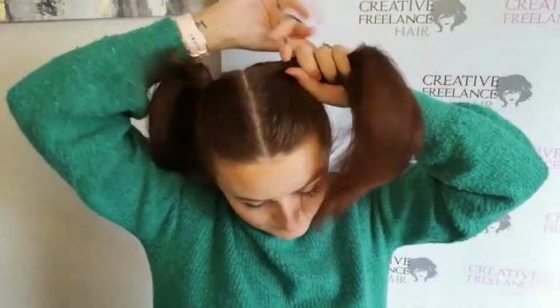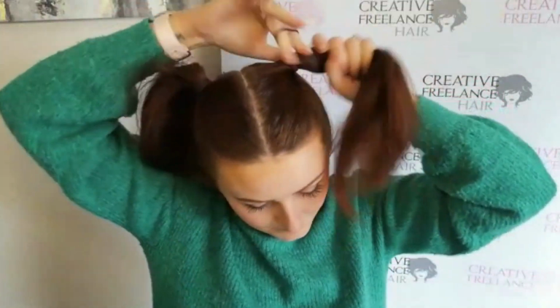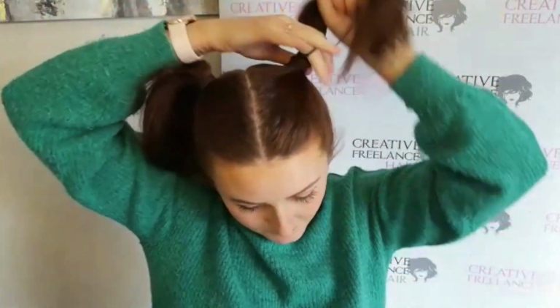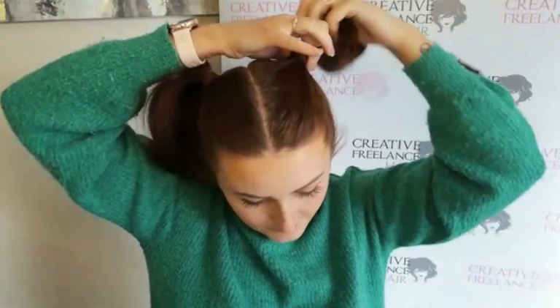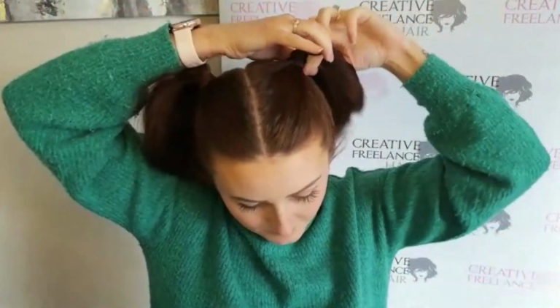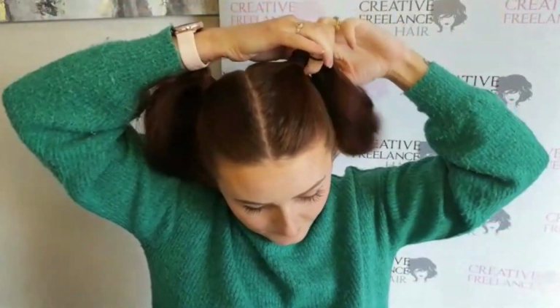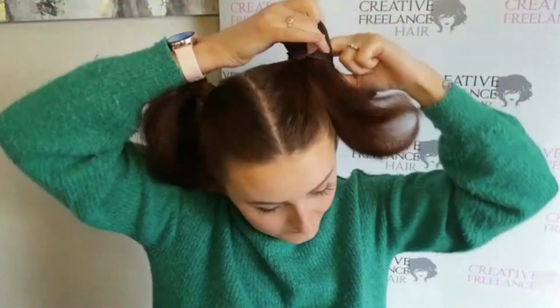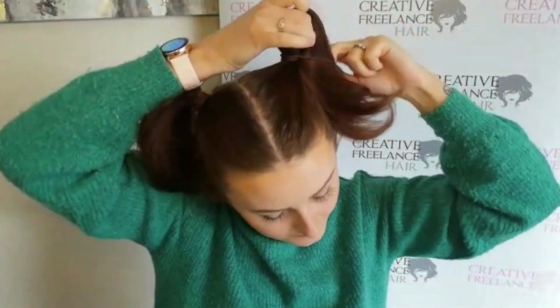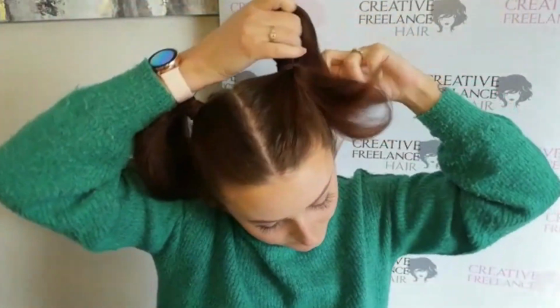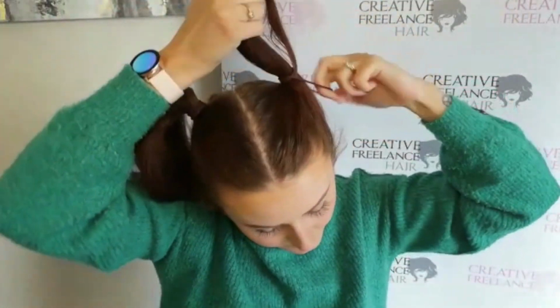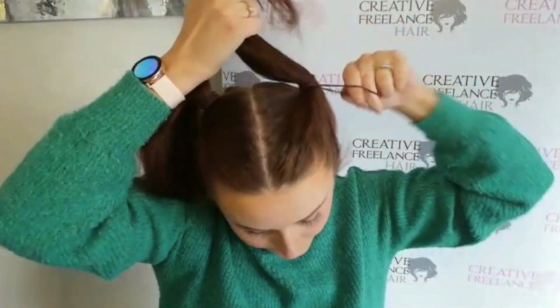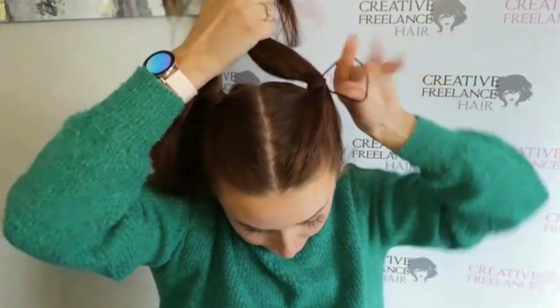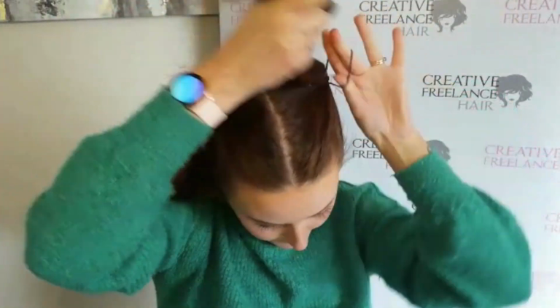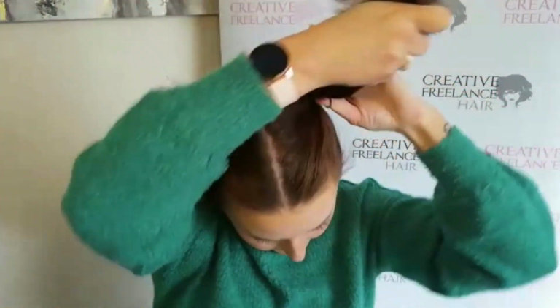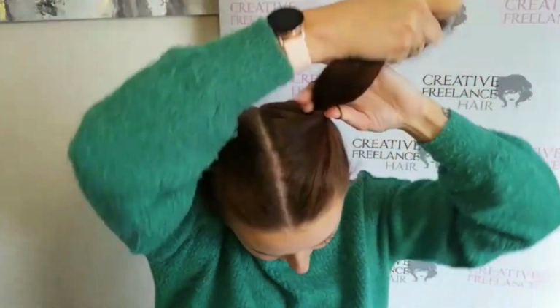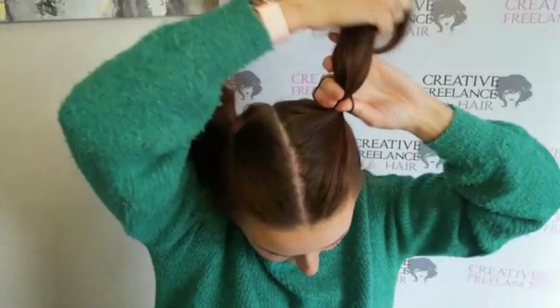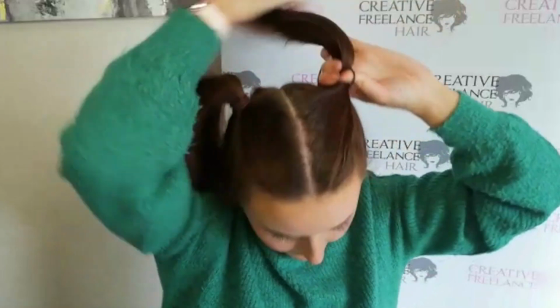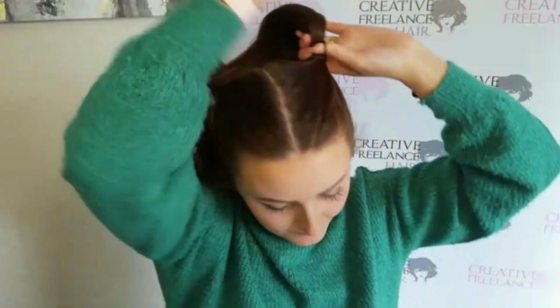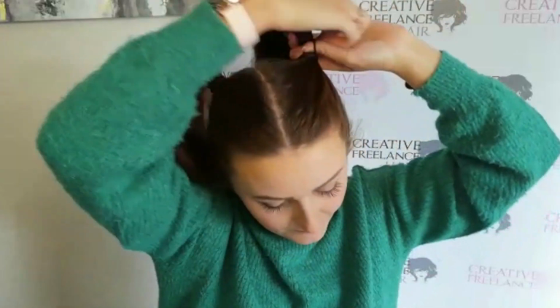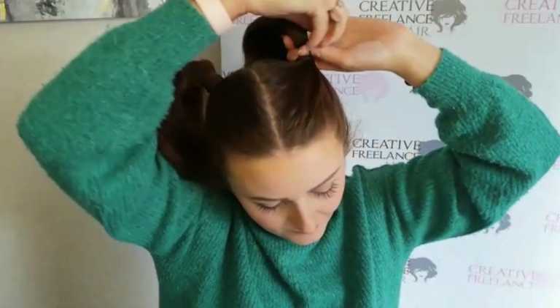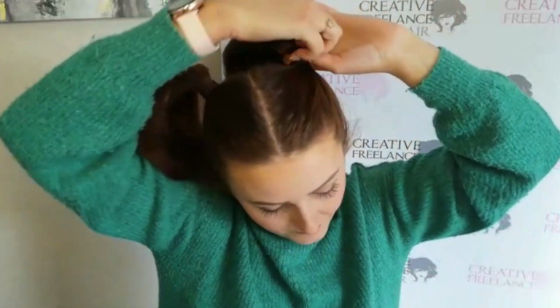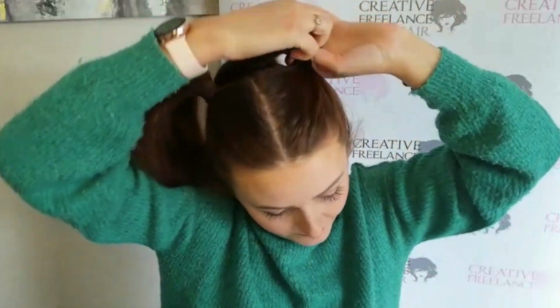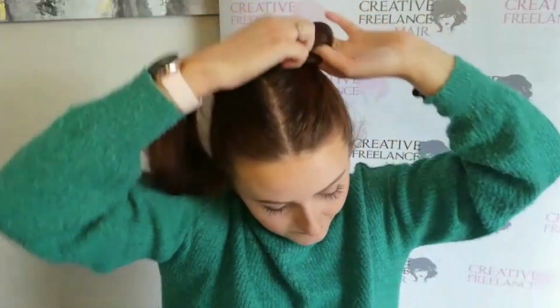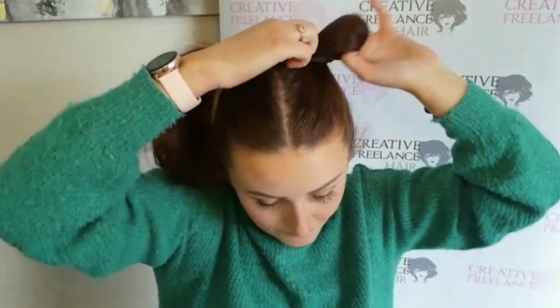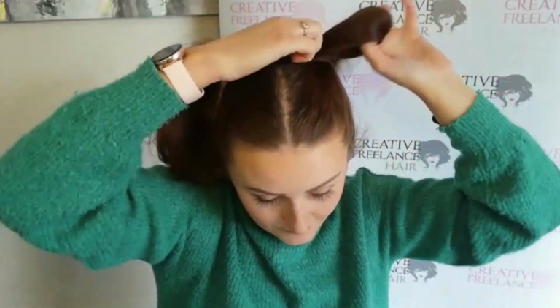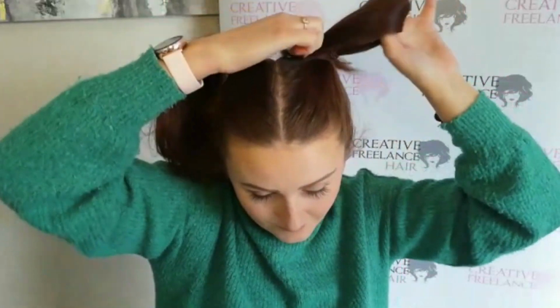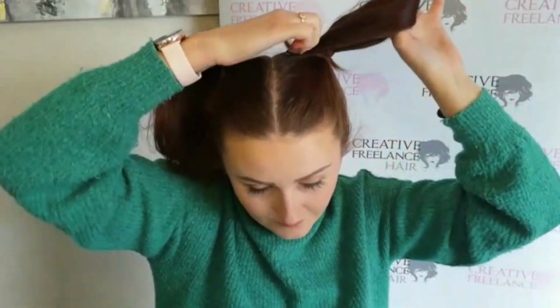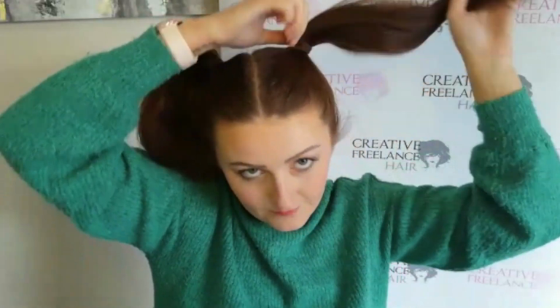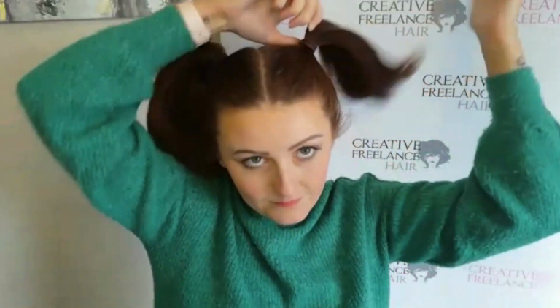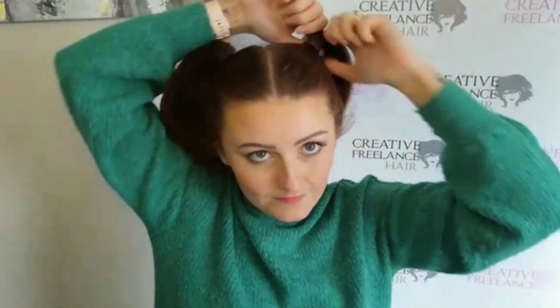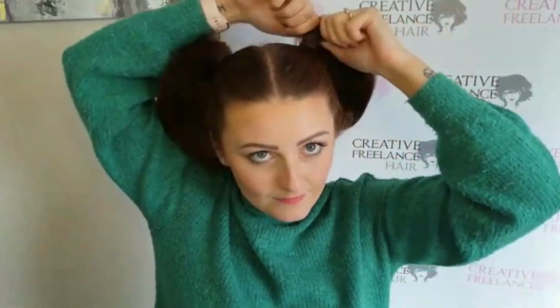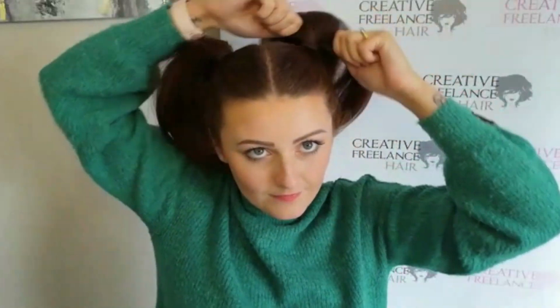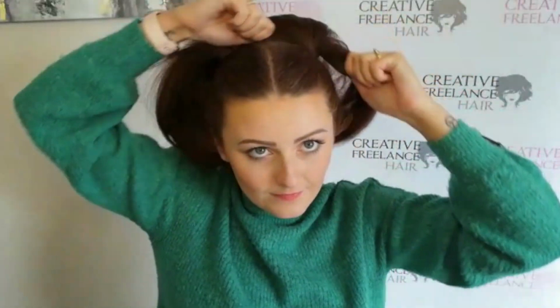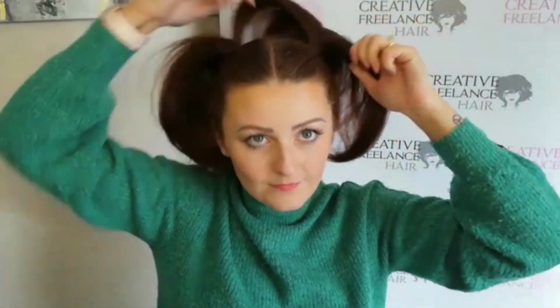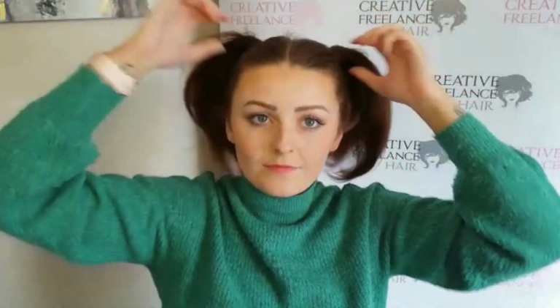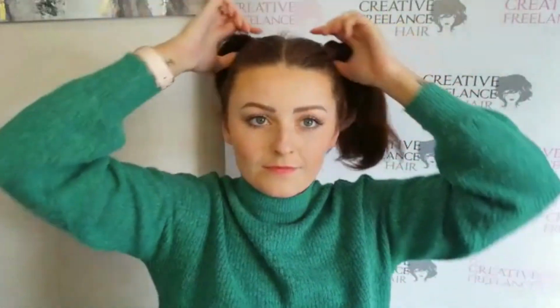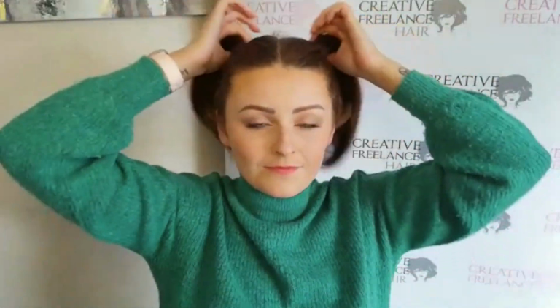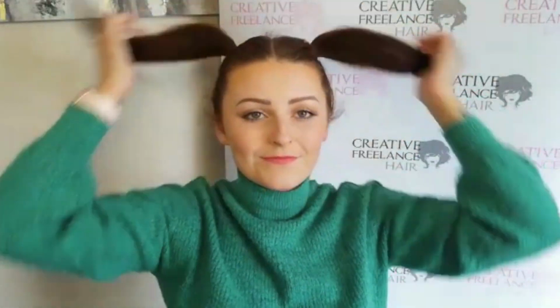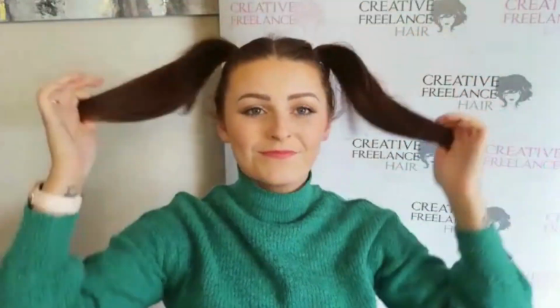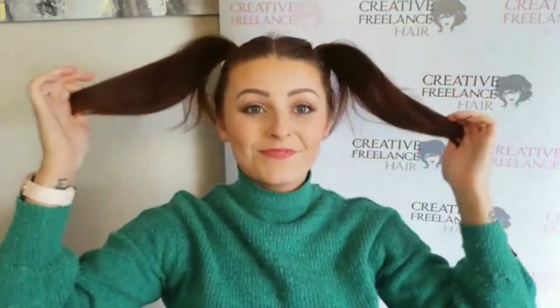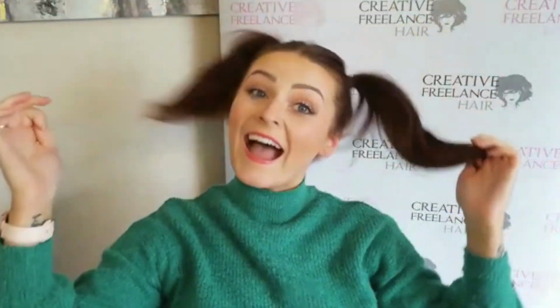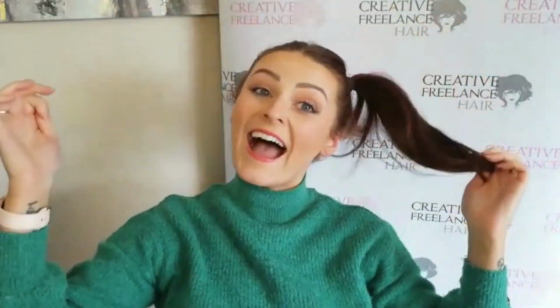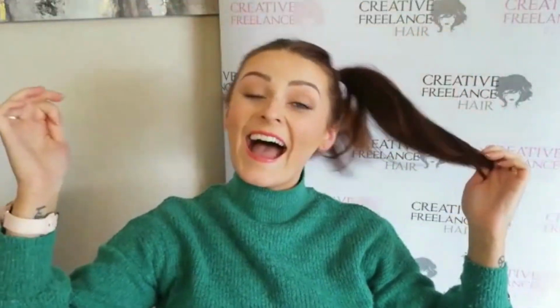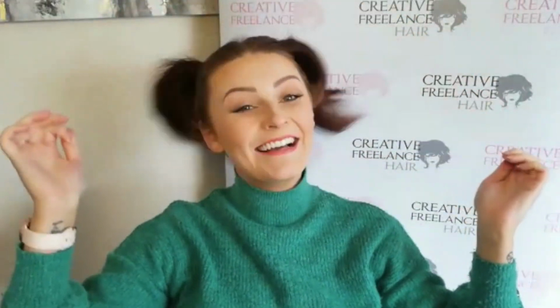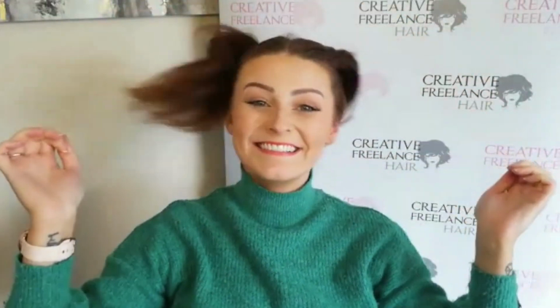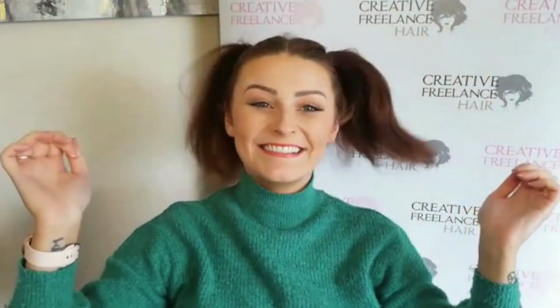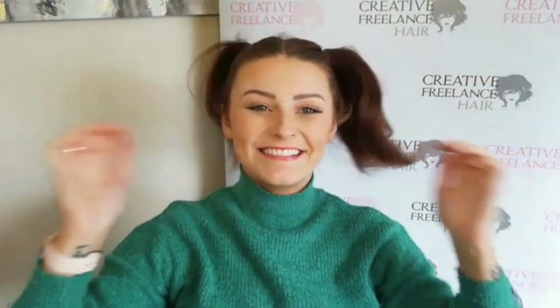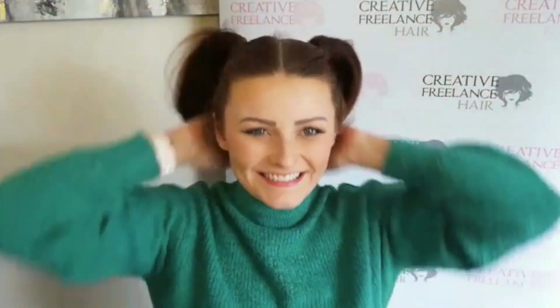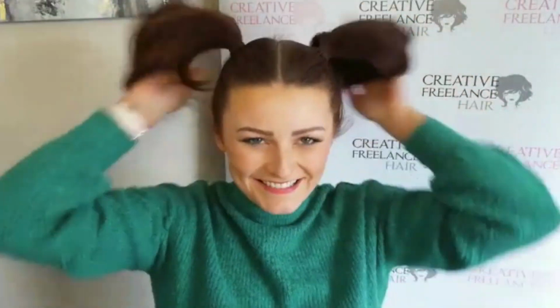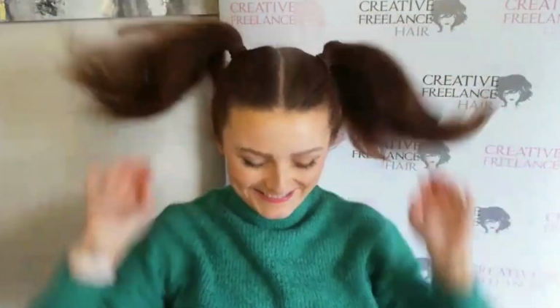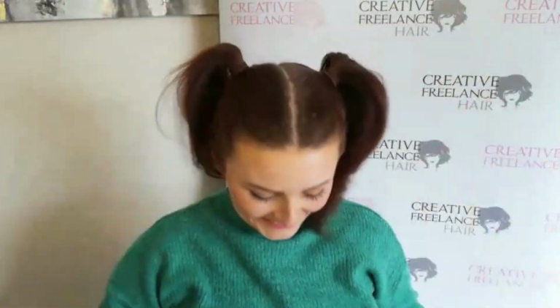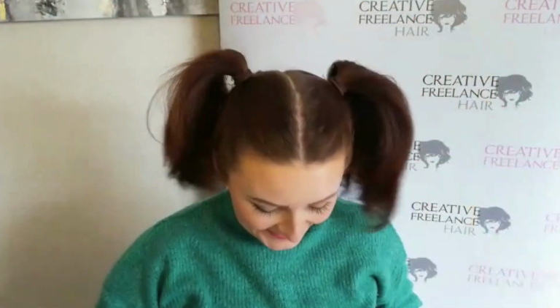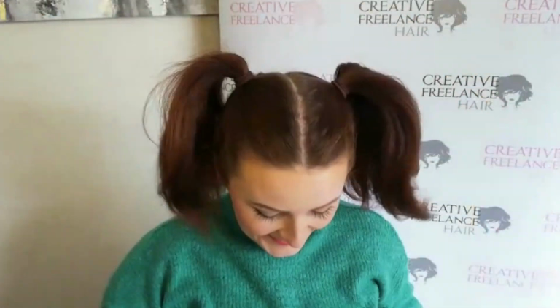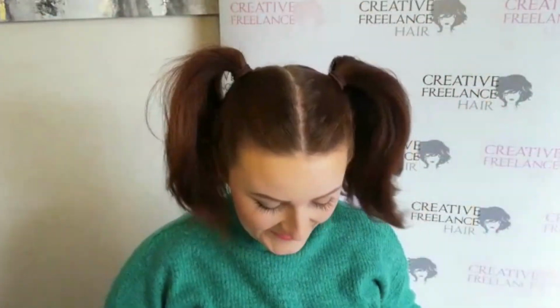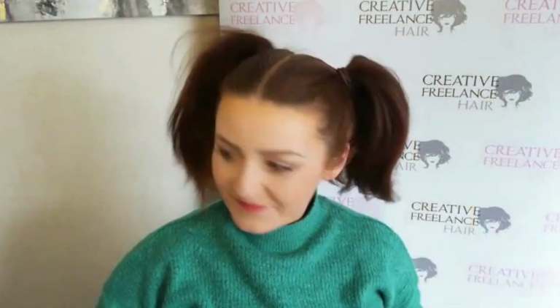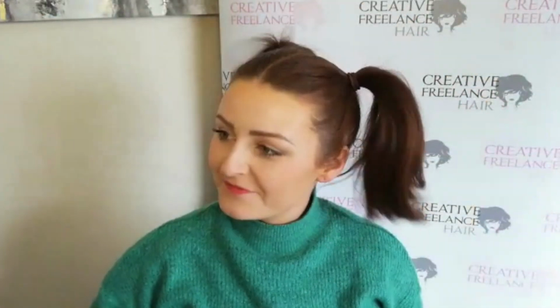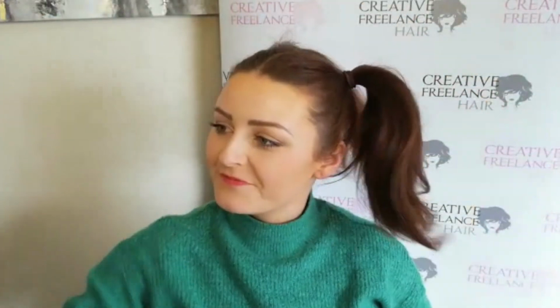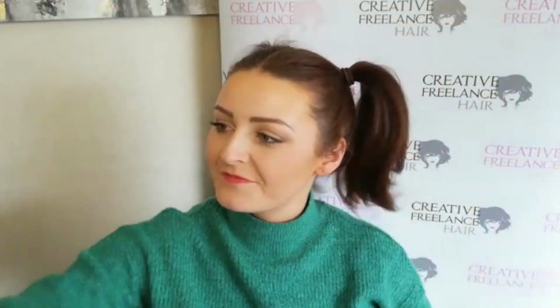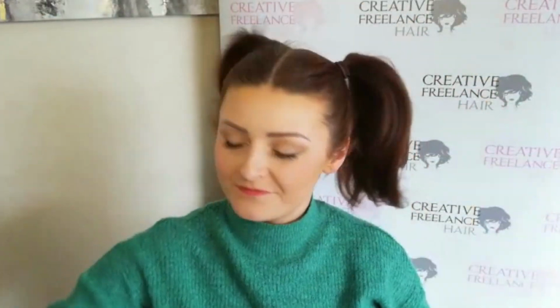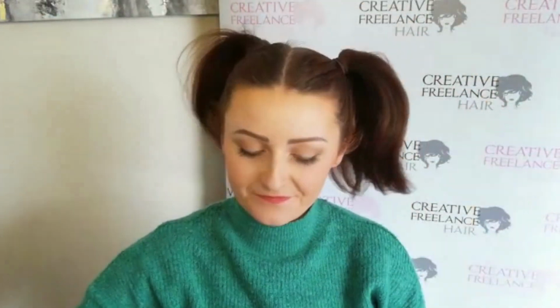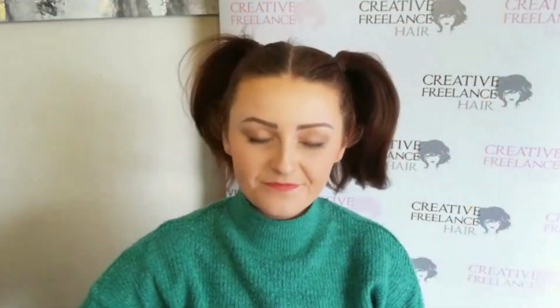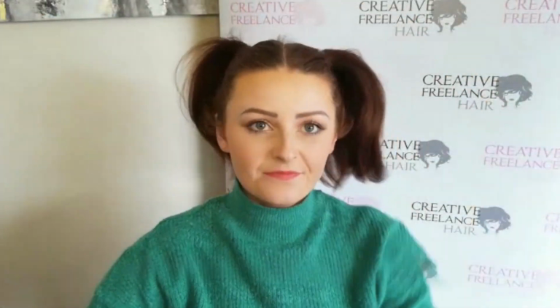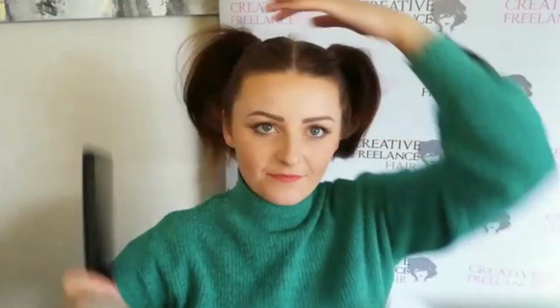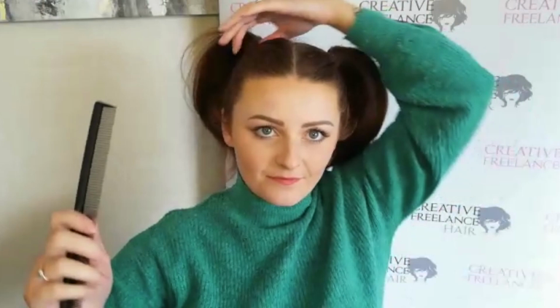Keep your hair parted straight down the middle, then using the wide tooth section of a comb, give it a light back comb.